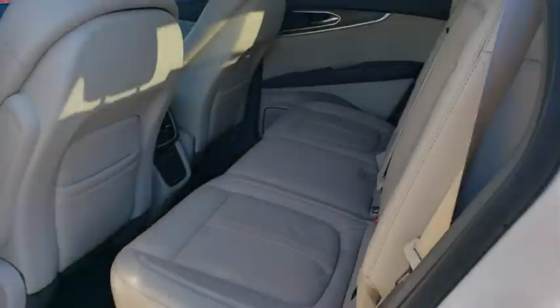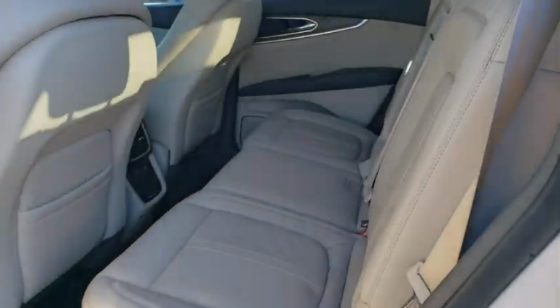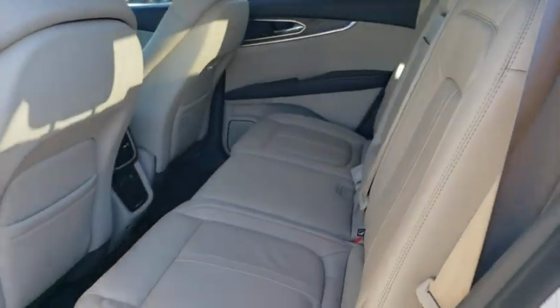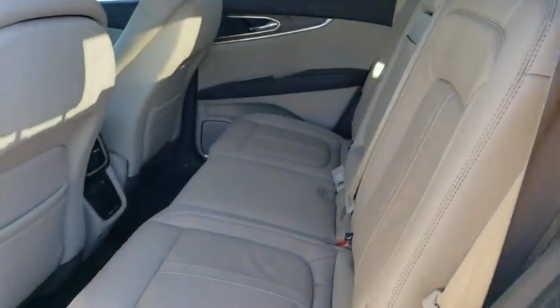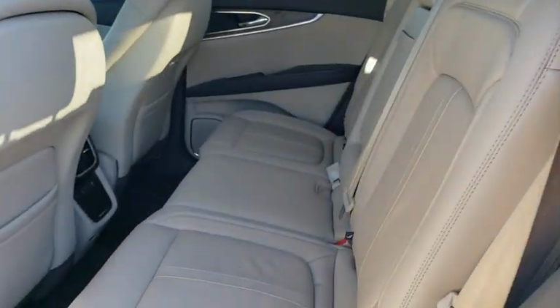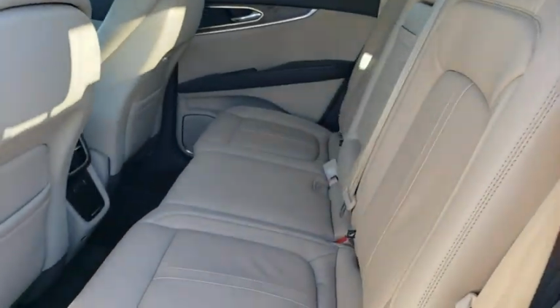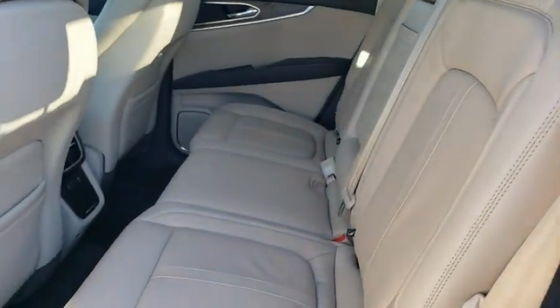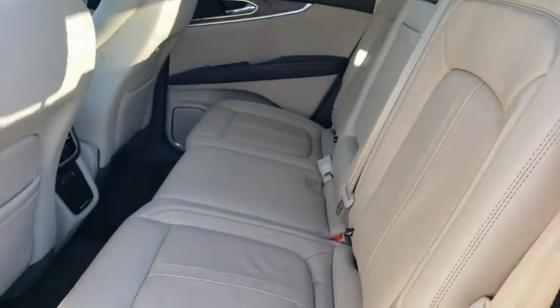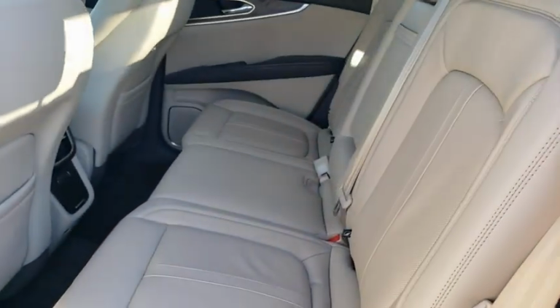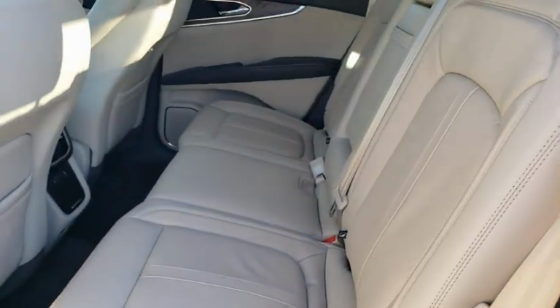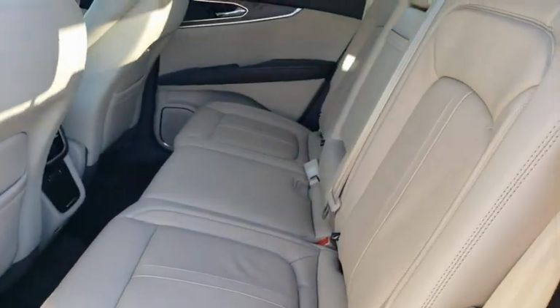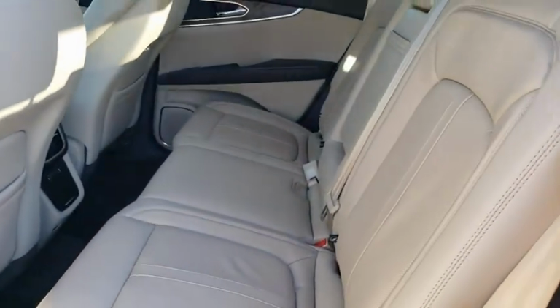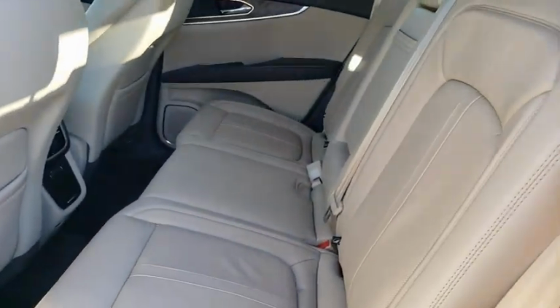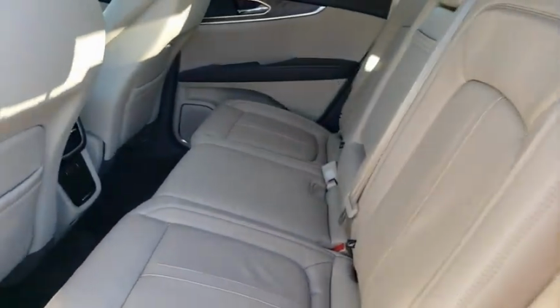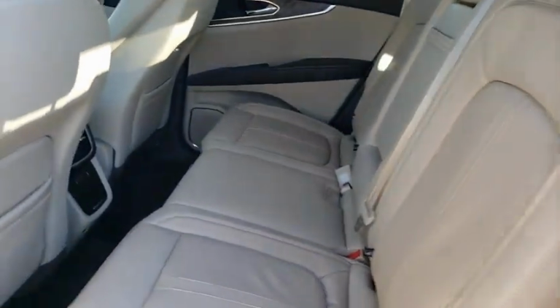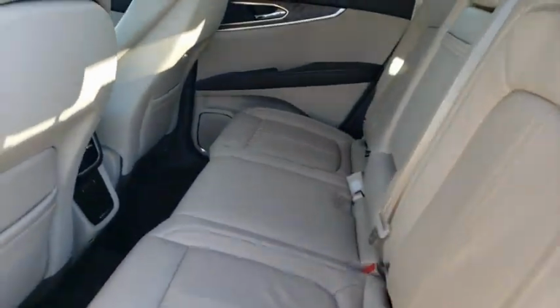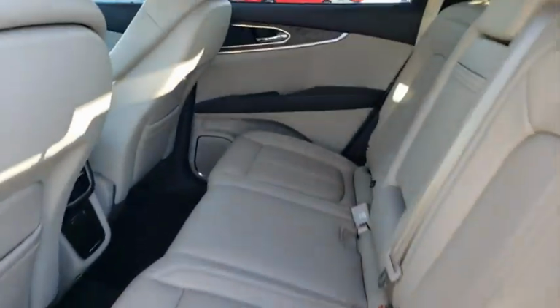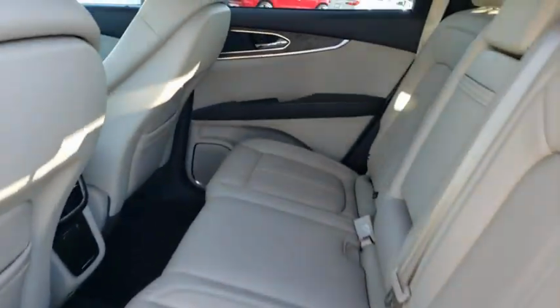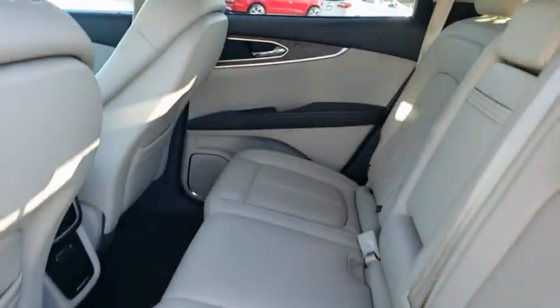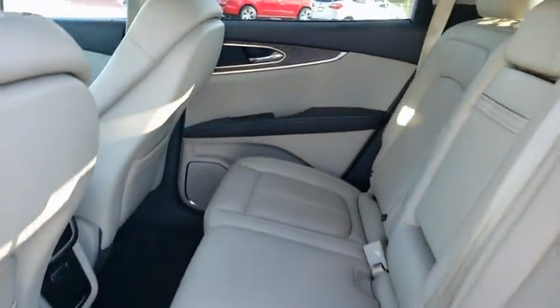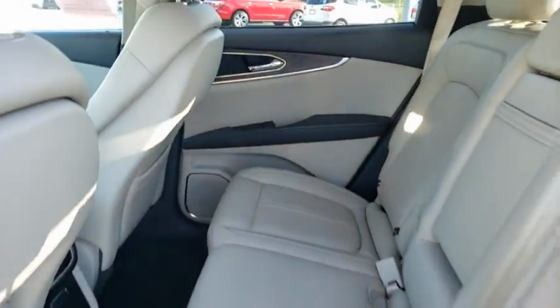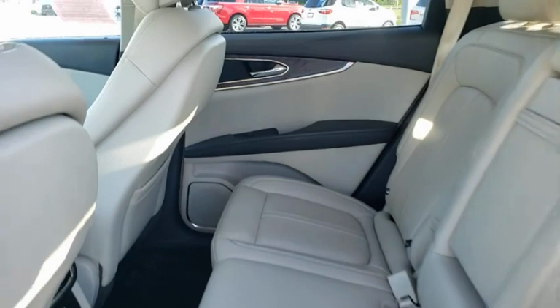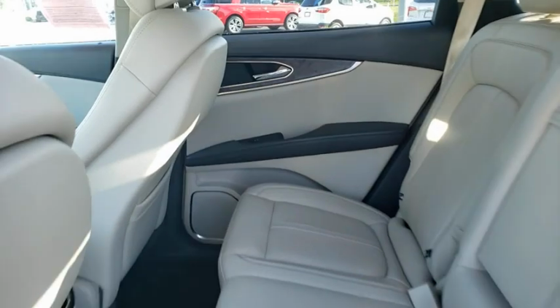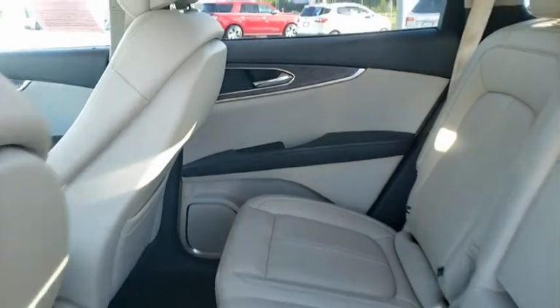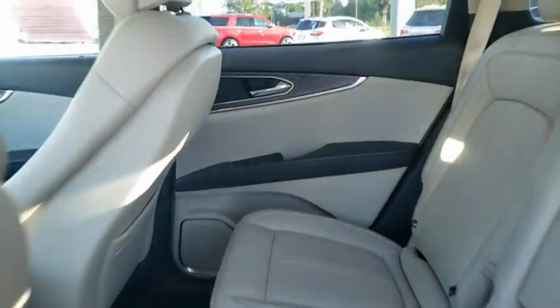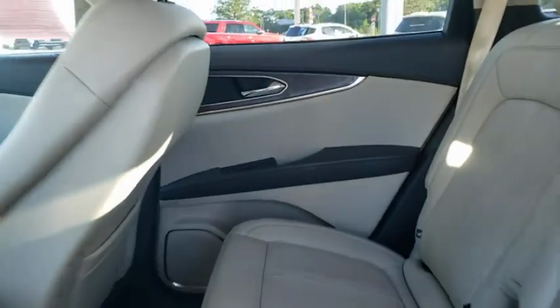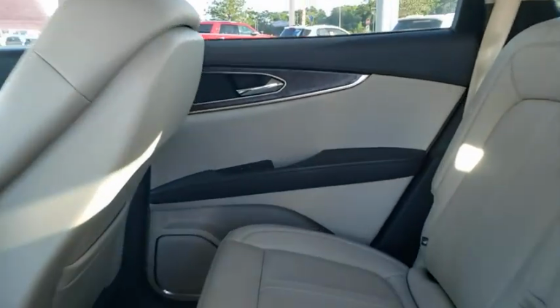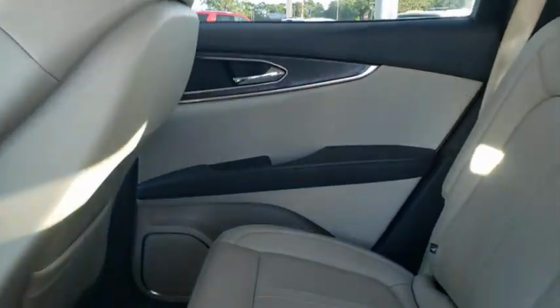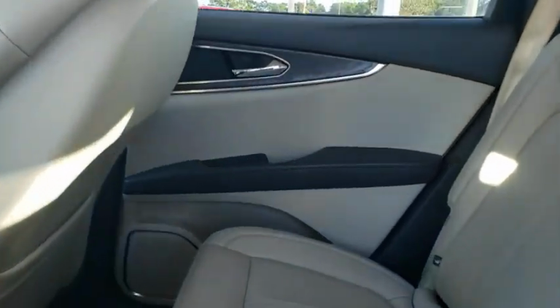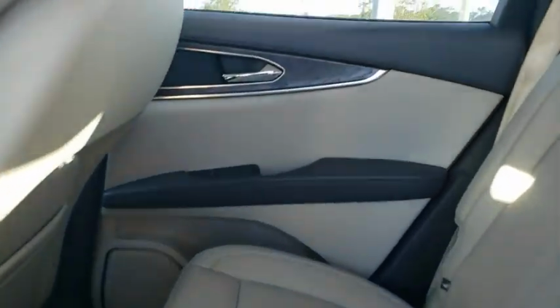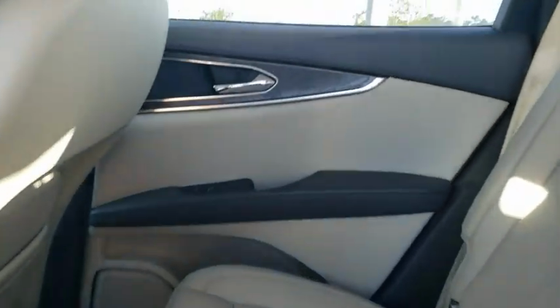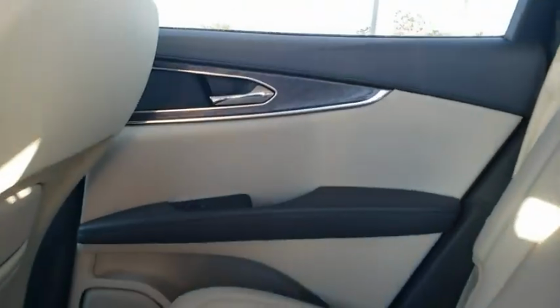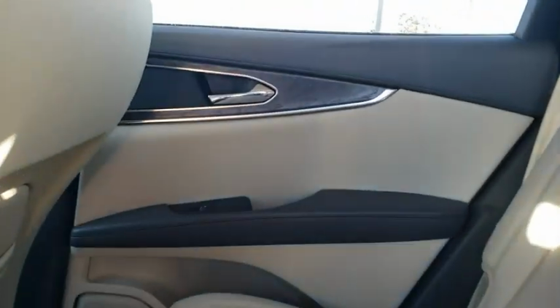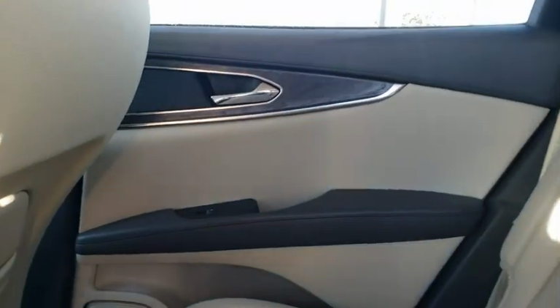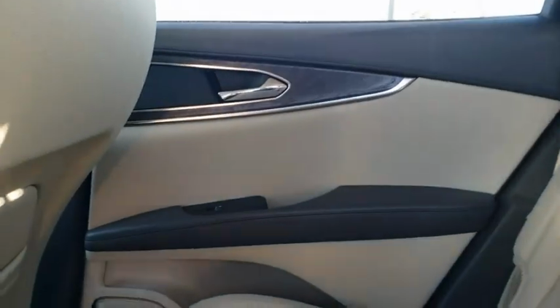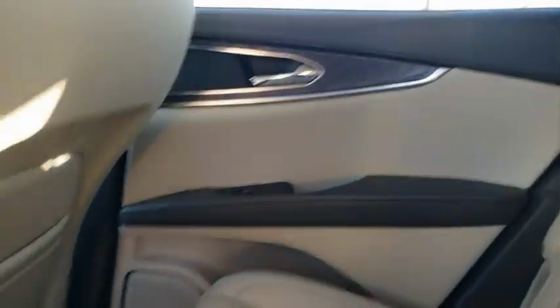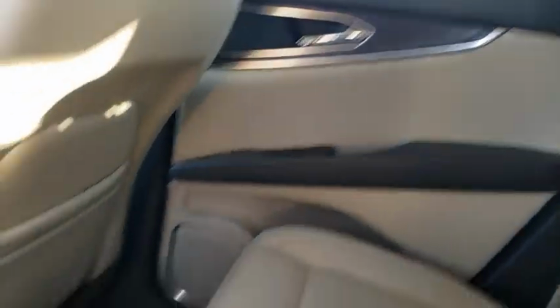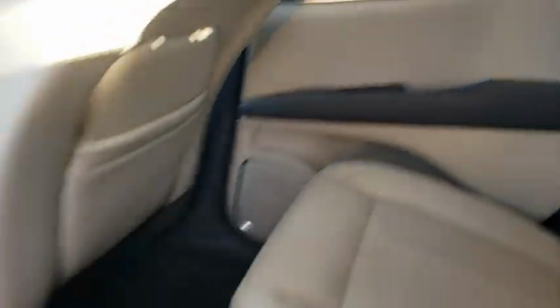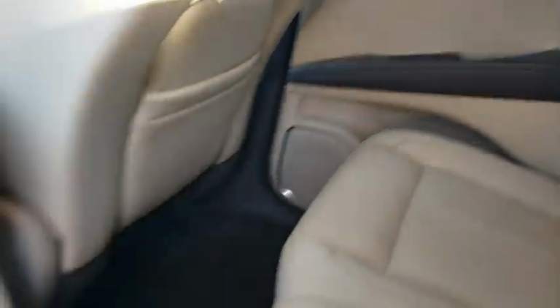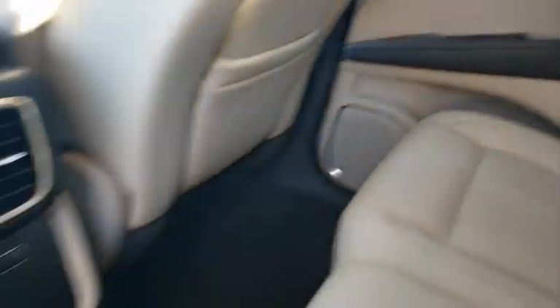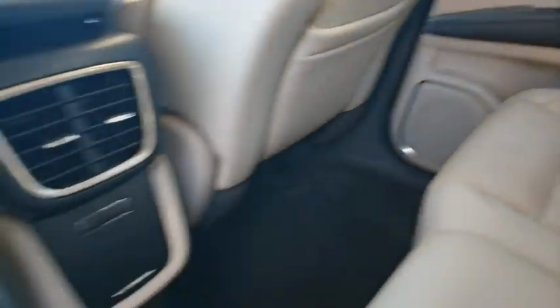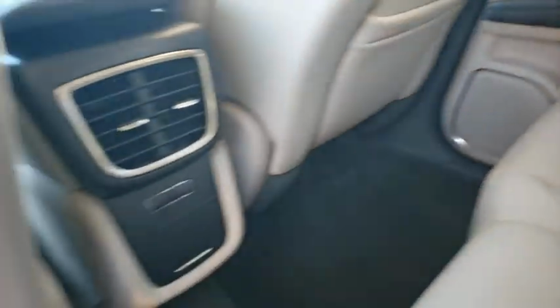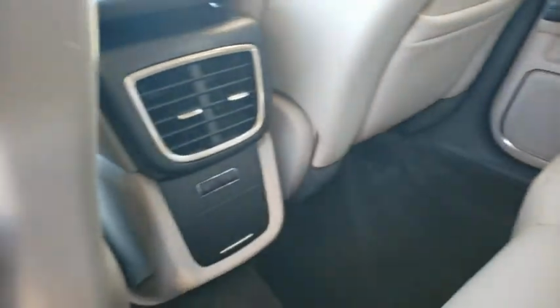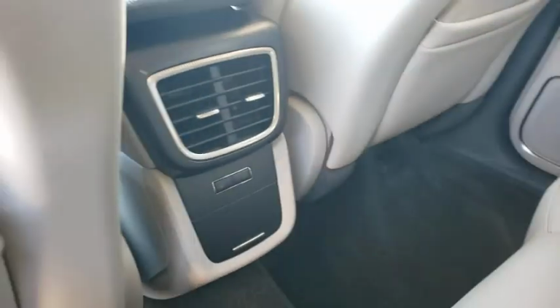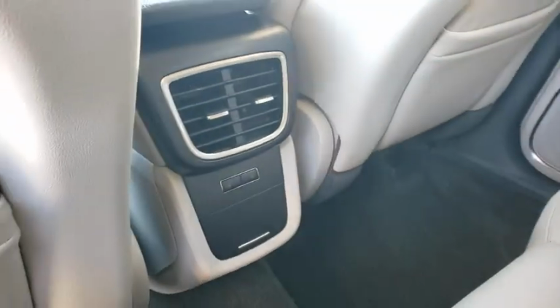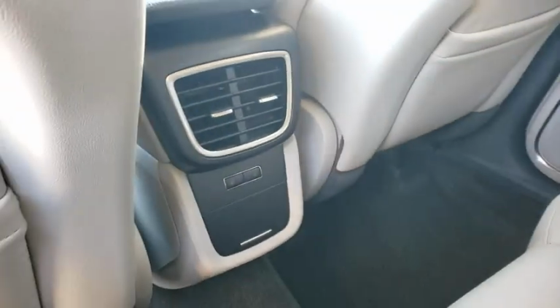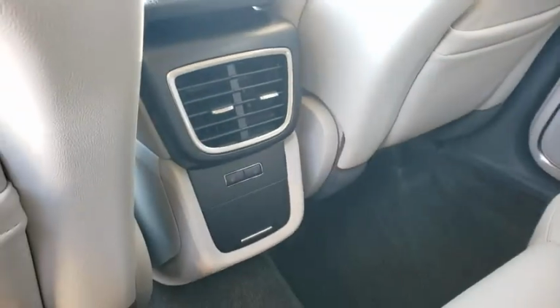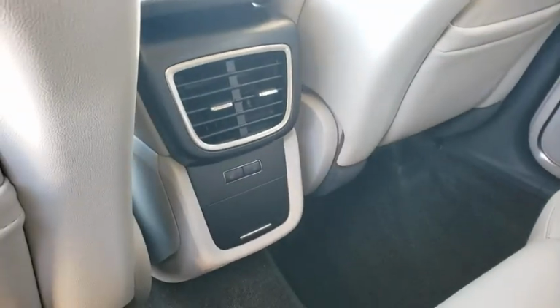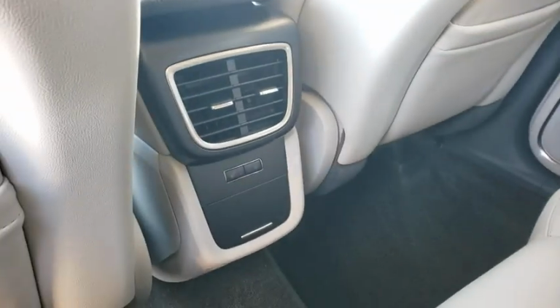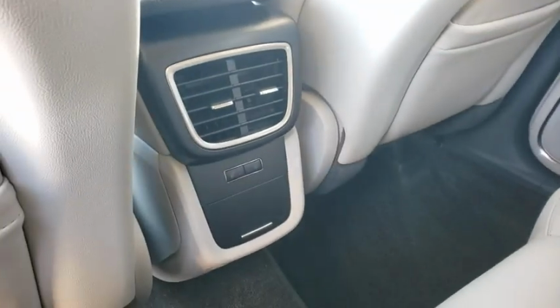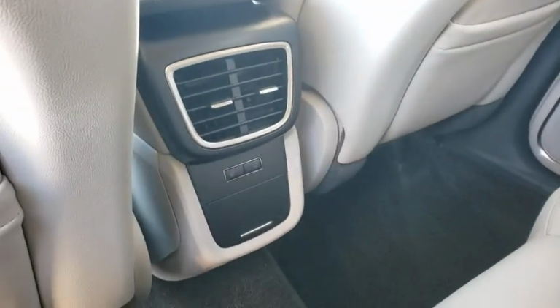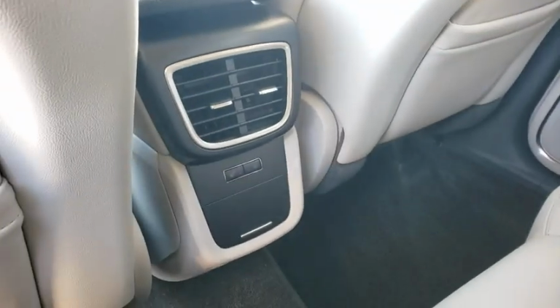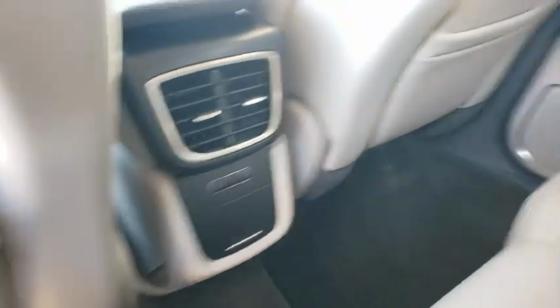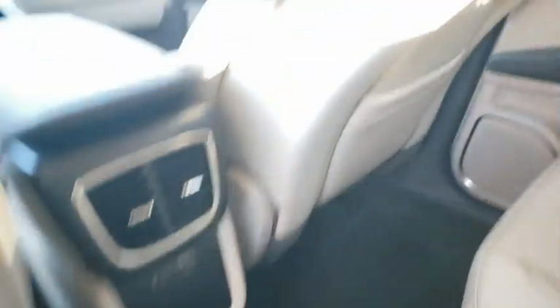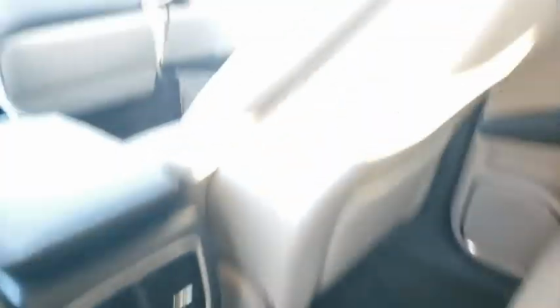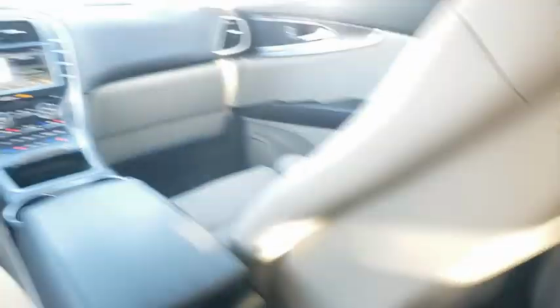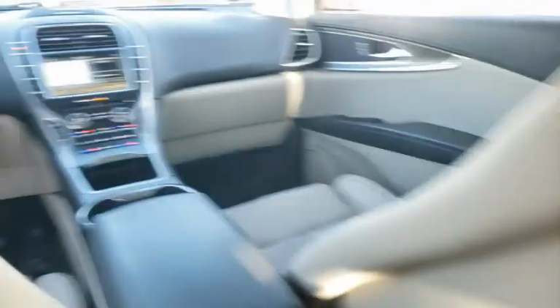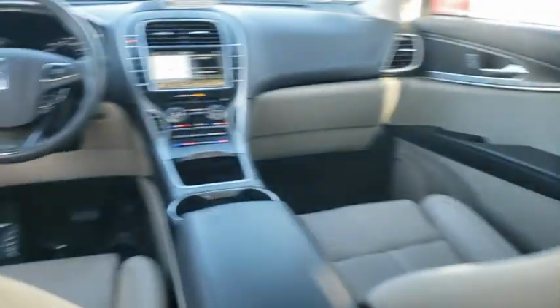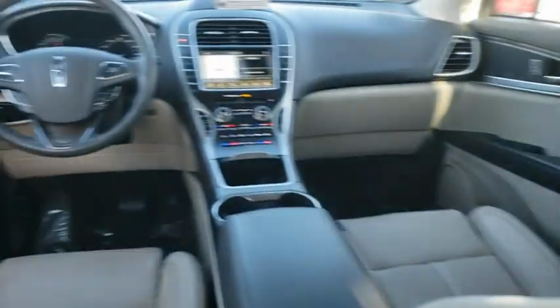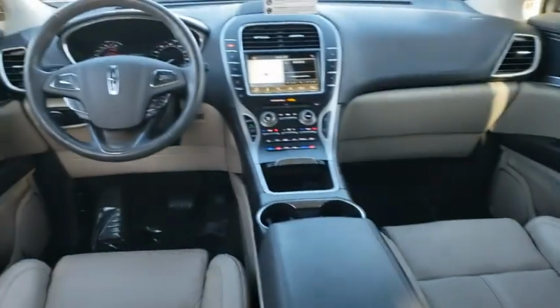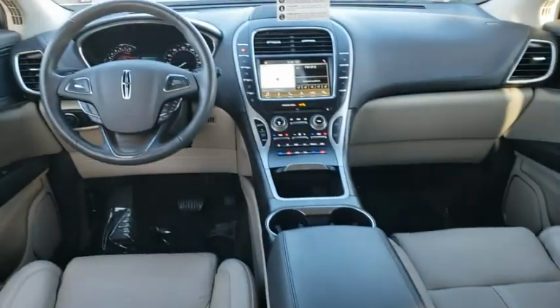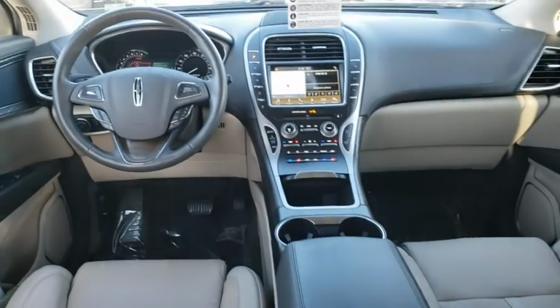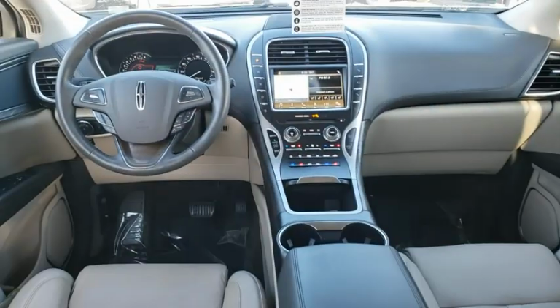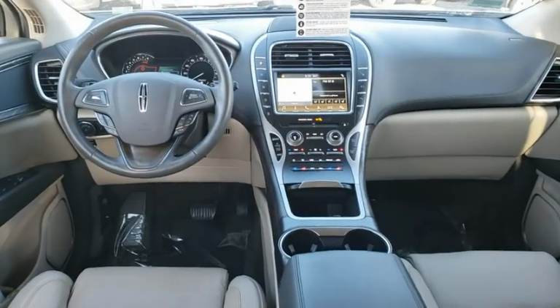Traction control, stability control, keyless entry, Bluetooth, leather wrapped steering wheel, adjustable steering wheel, power steering.